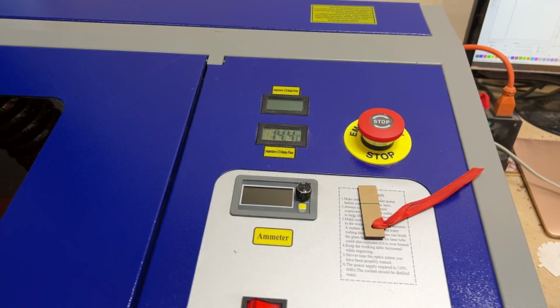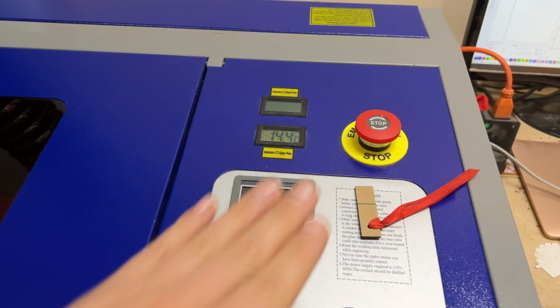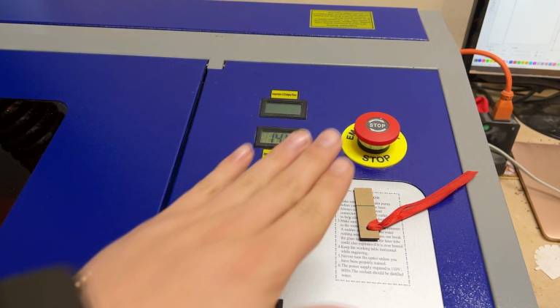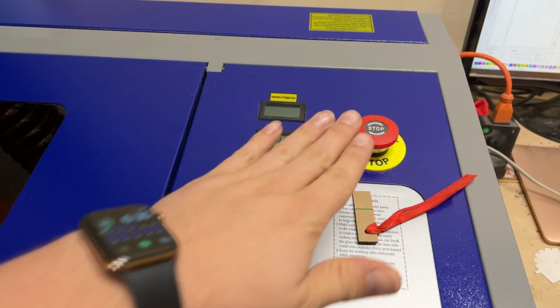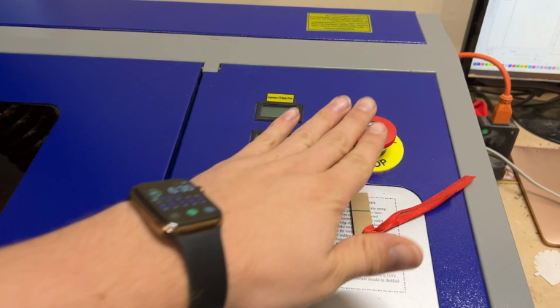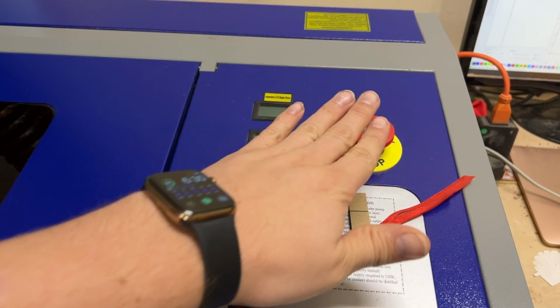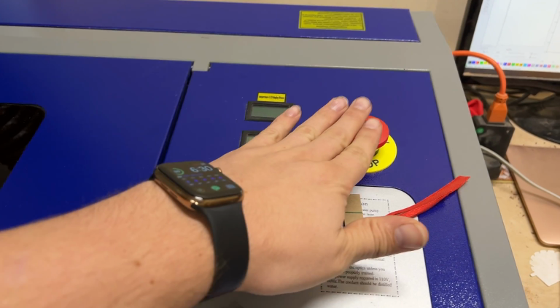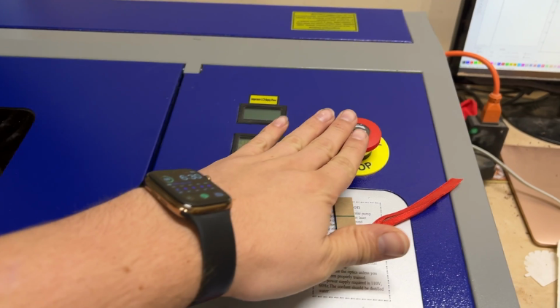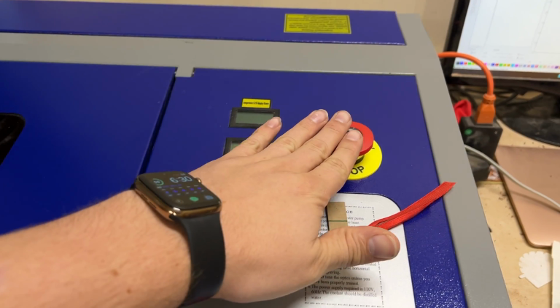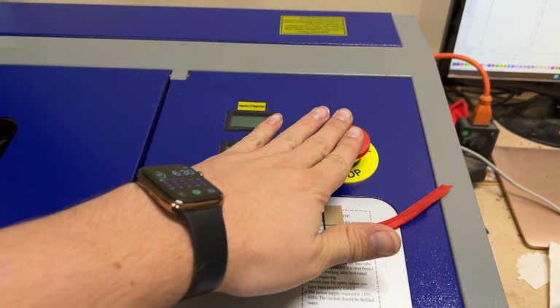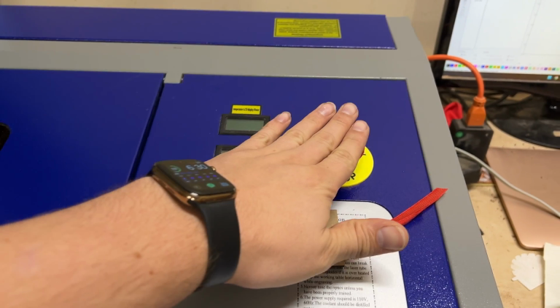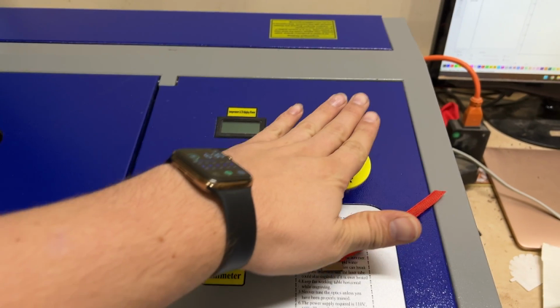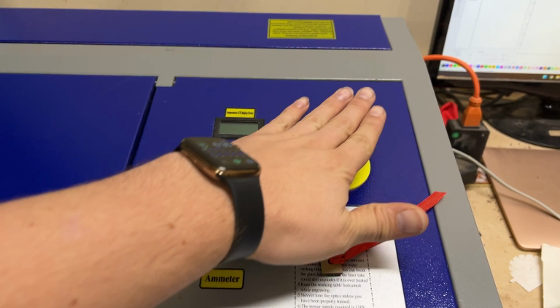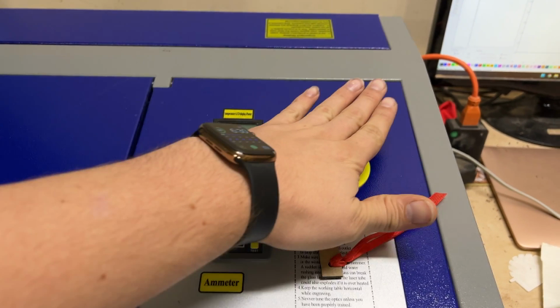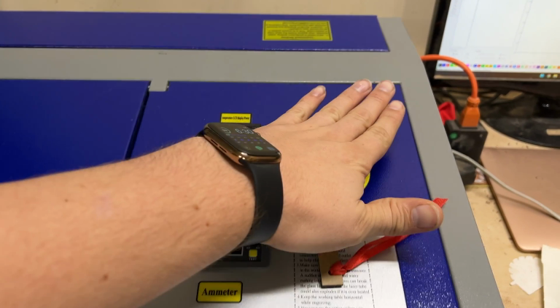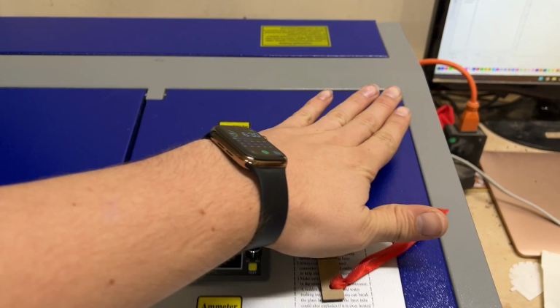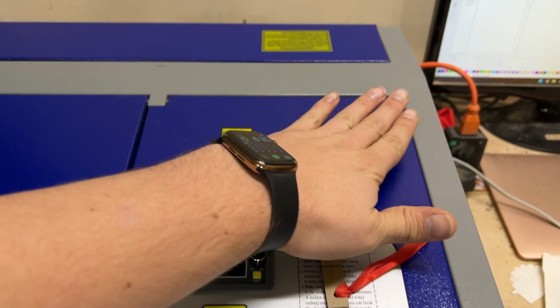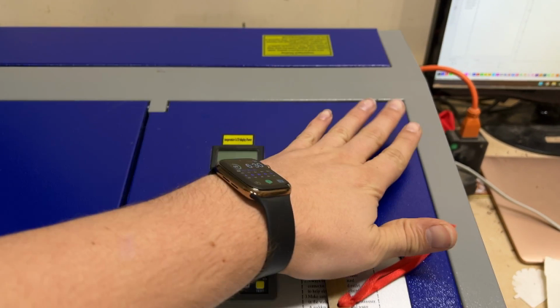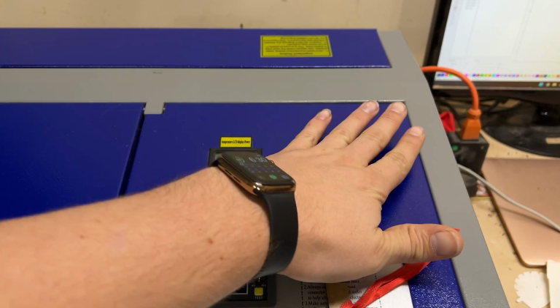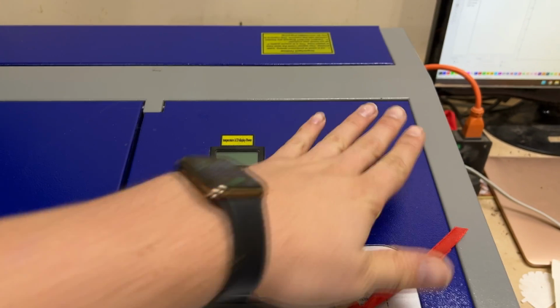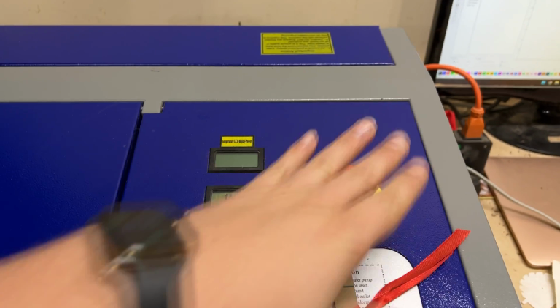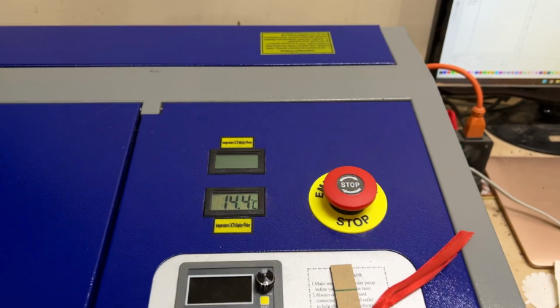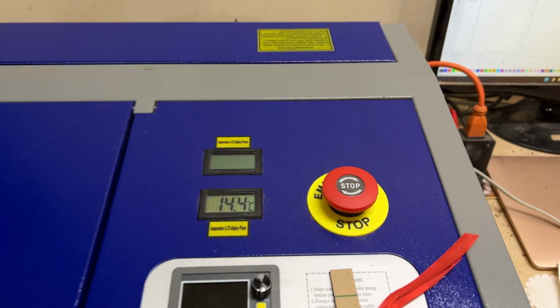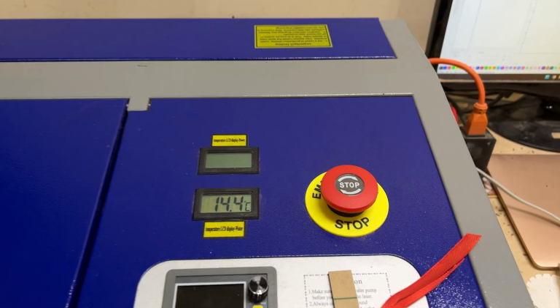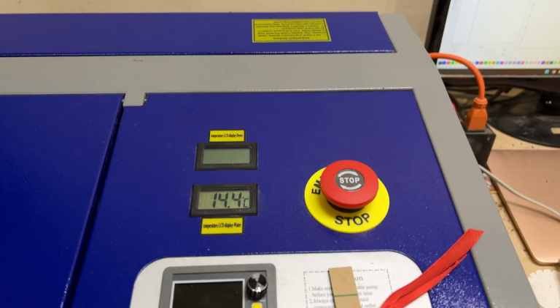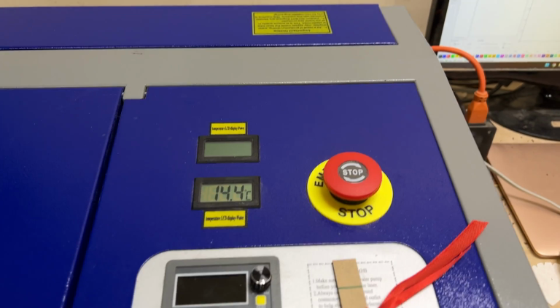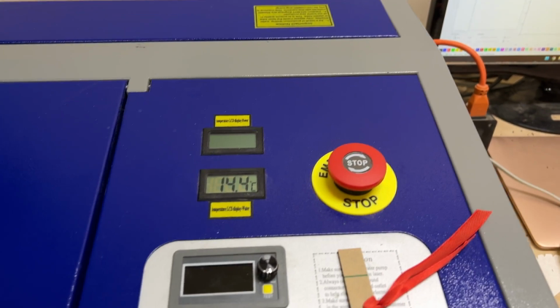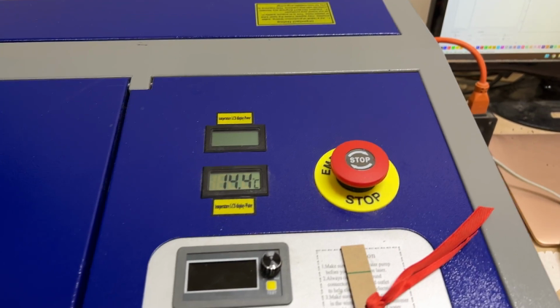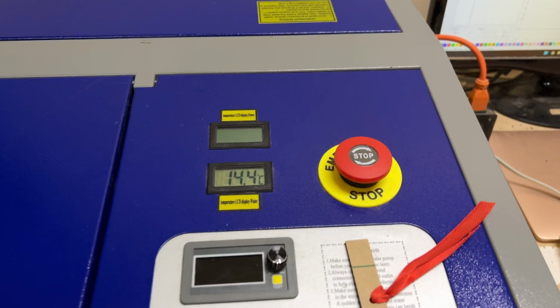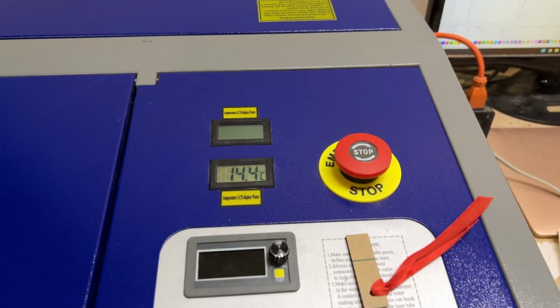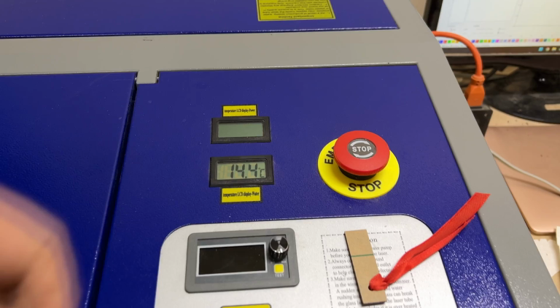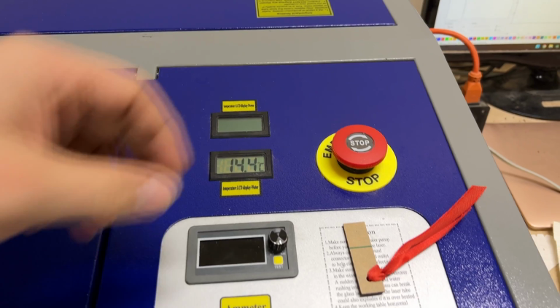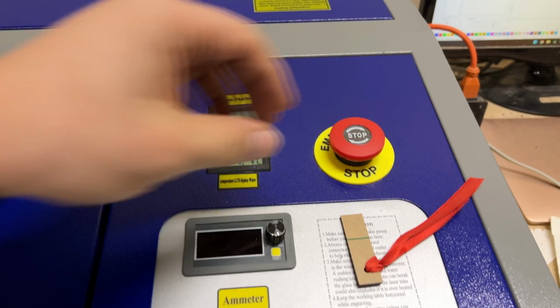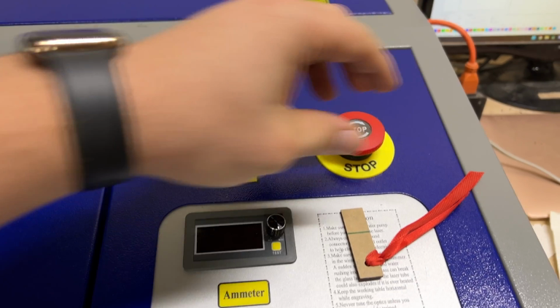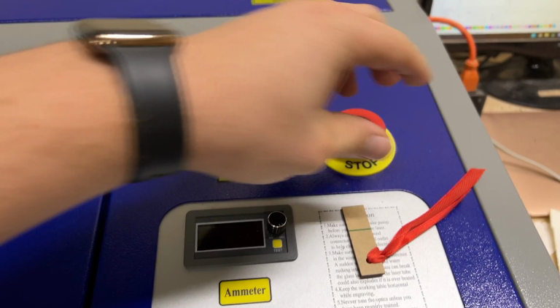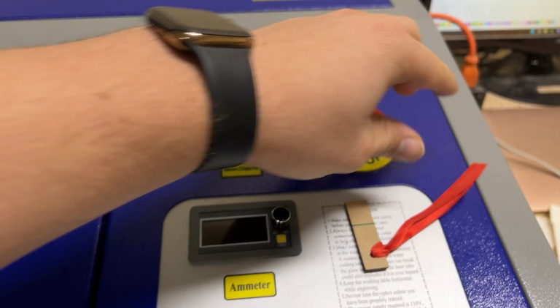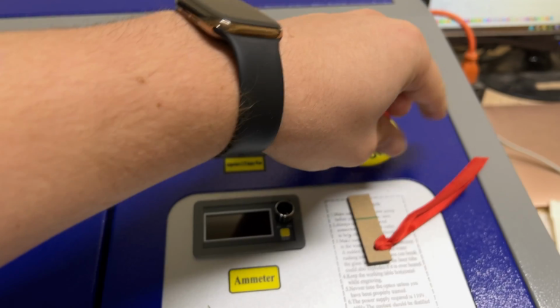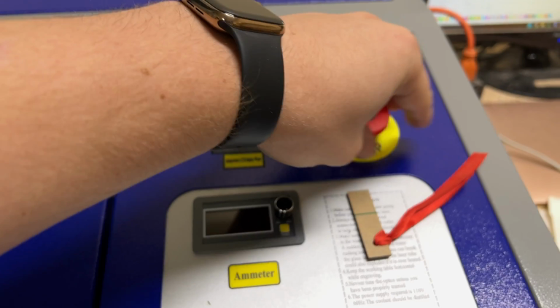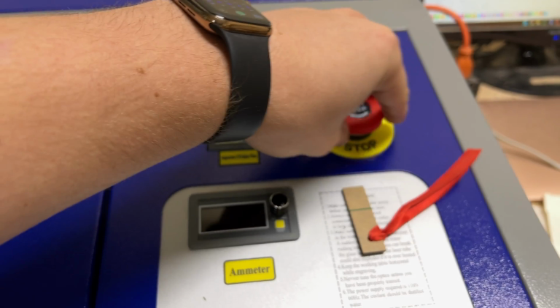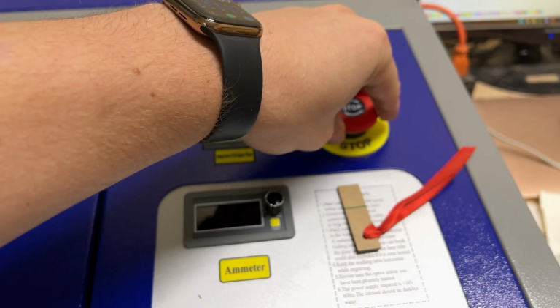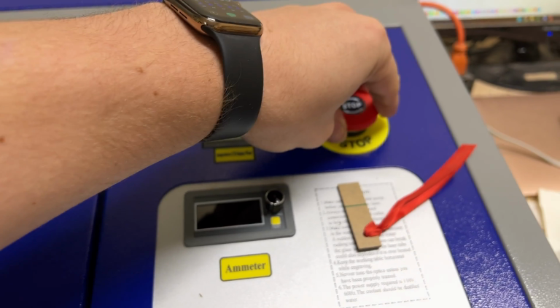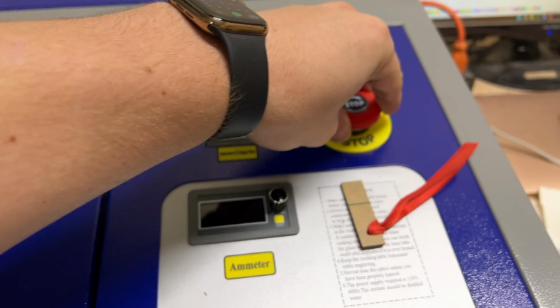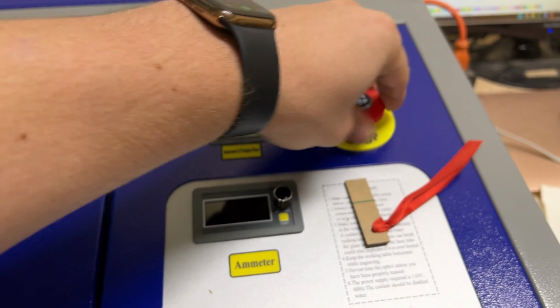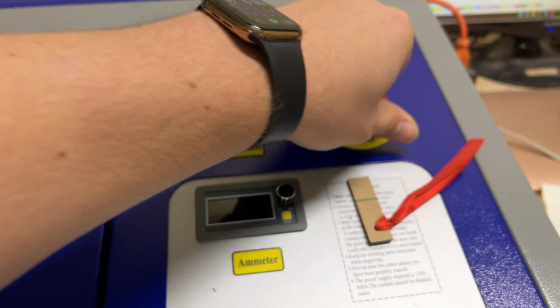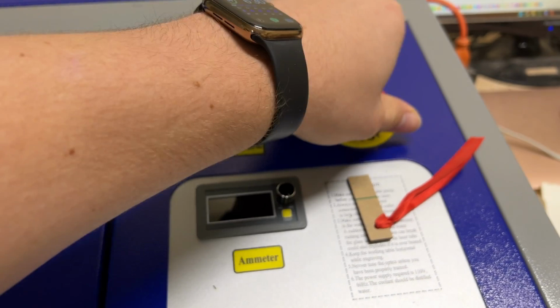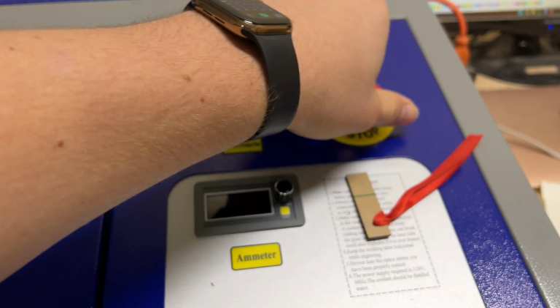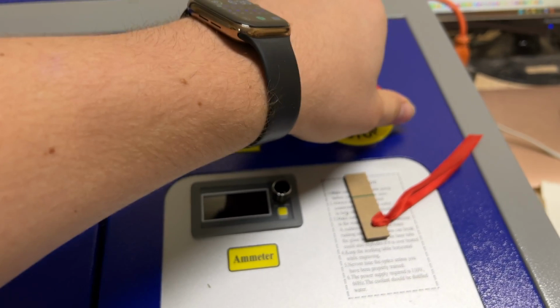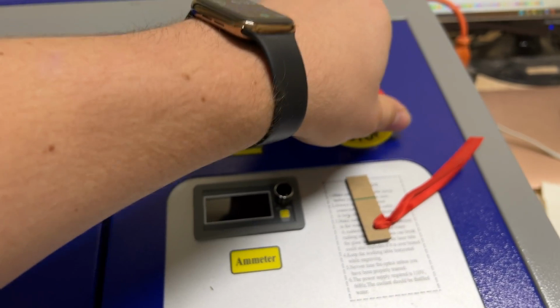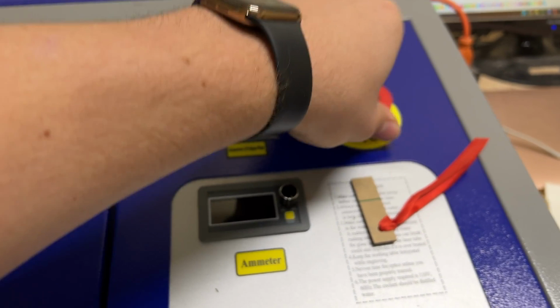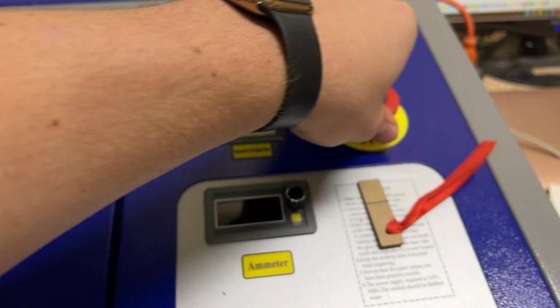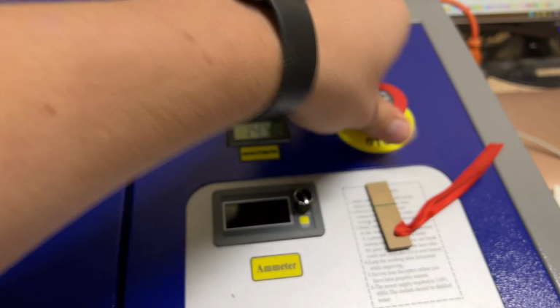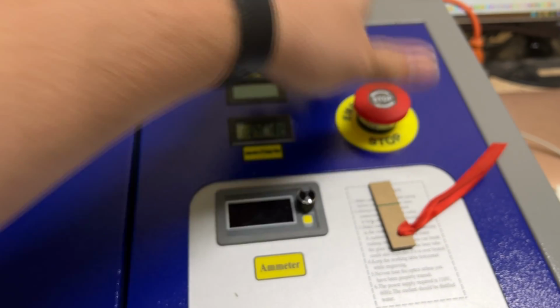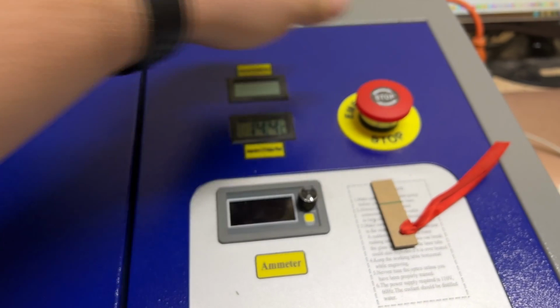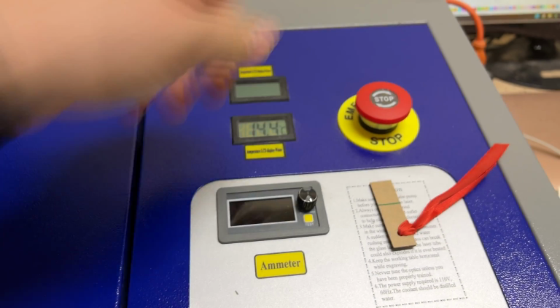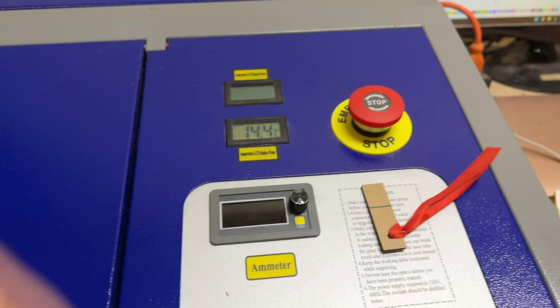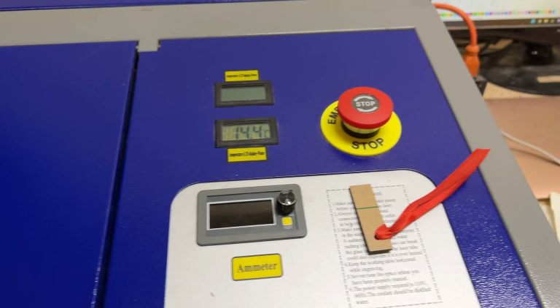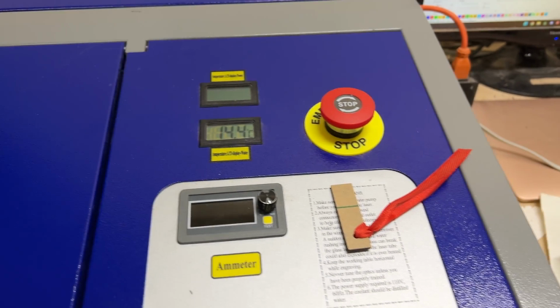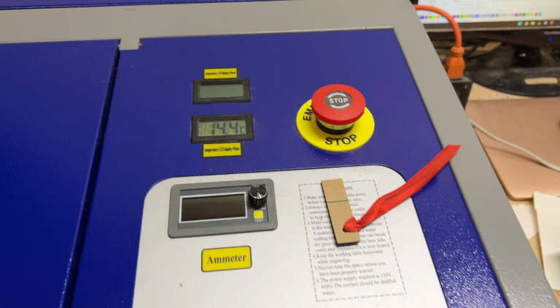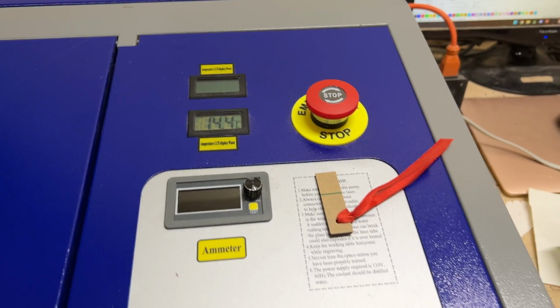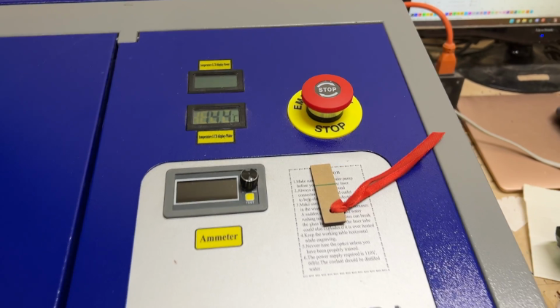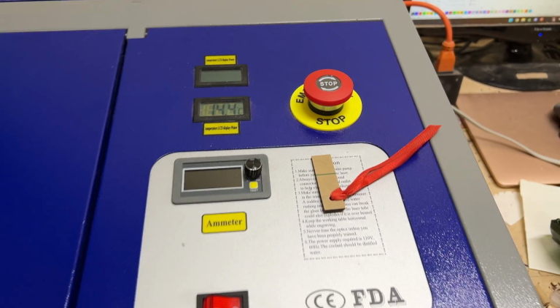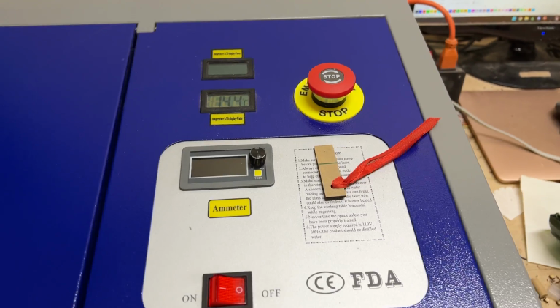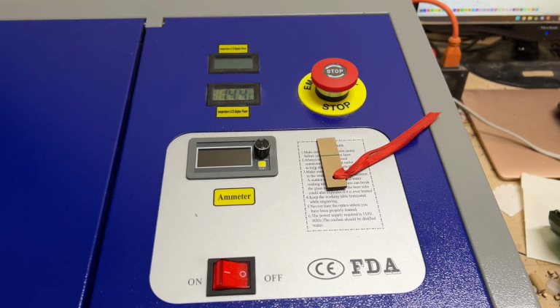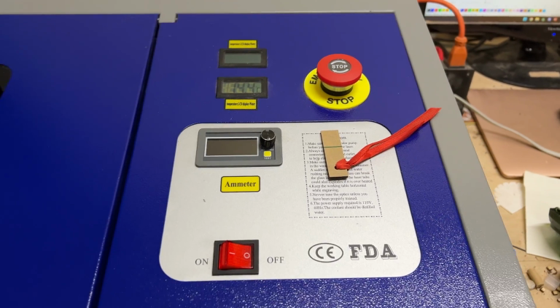Here's your emergency stop. It will come pressed in, and the laser will not work, so you will need to turn it to bring it back on.